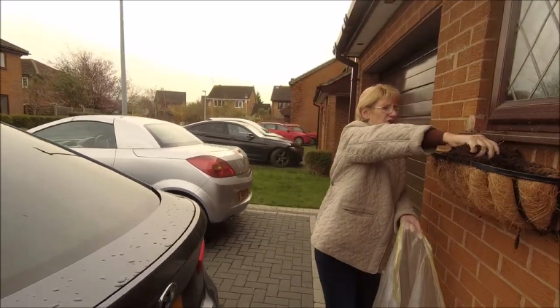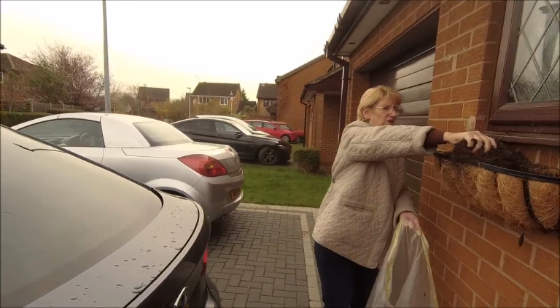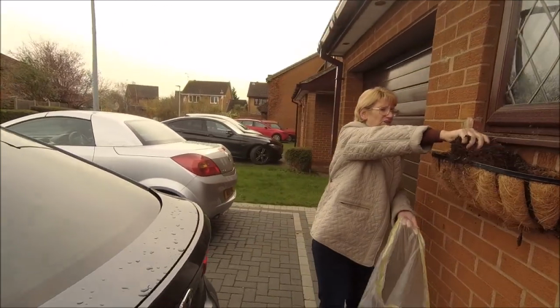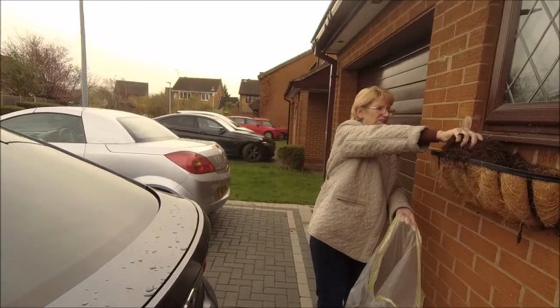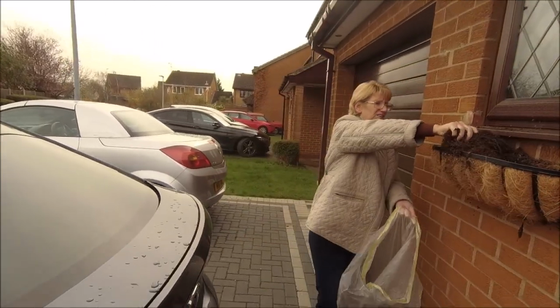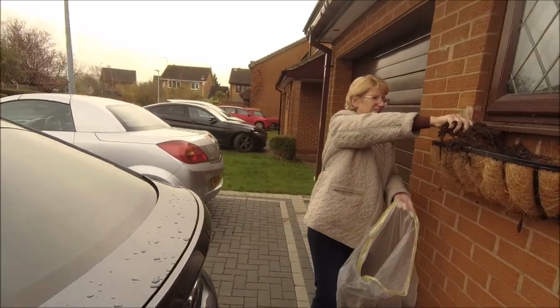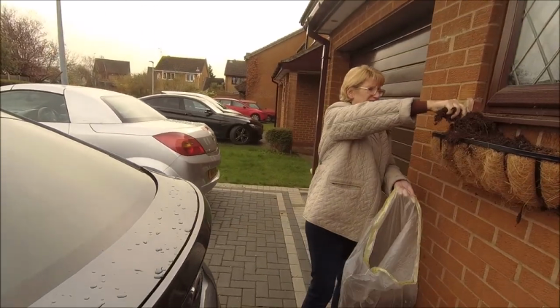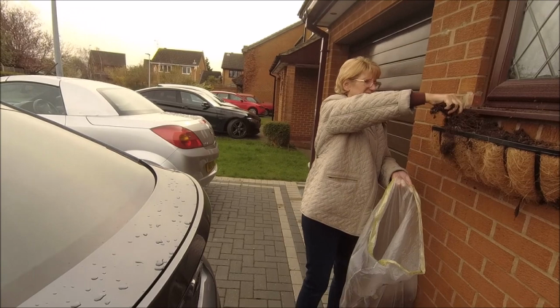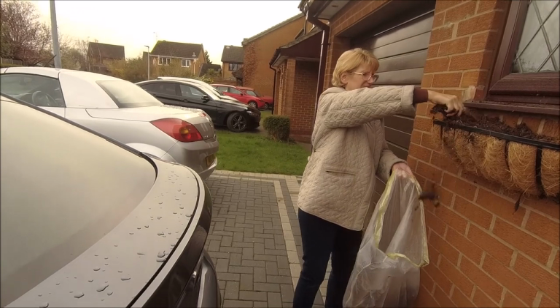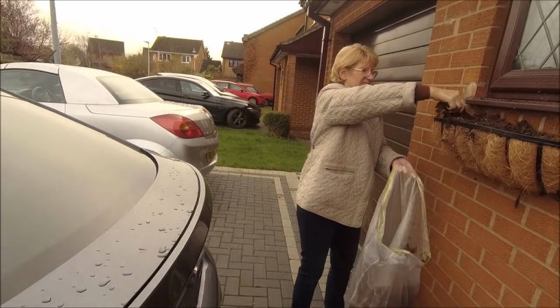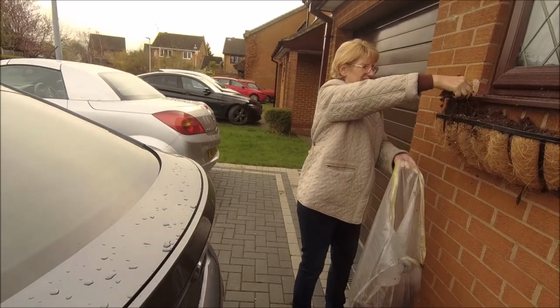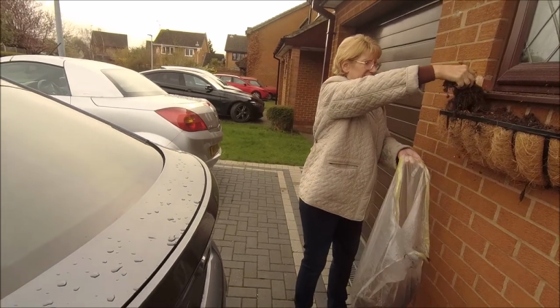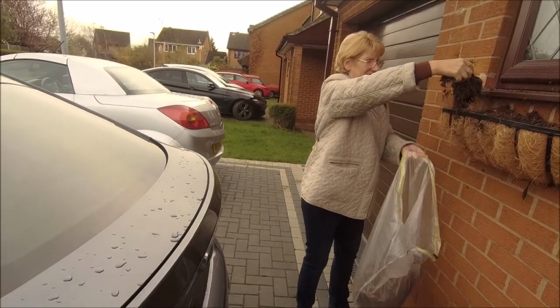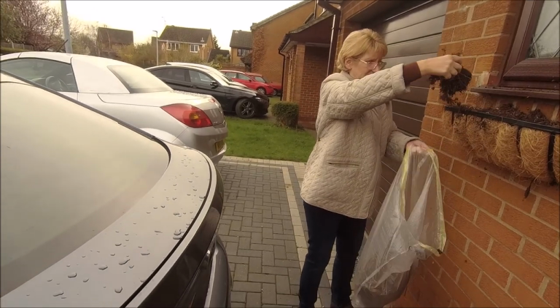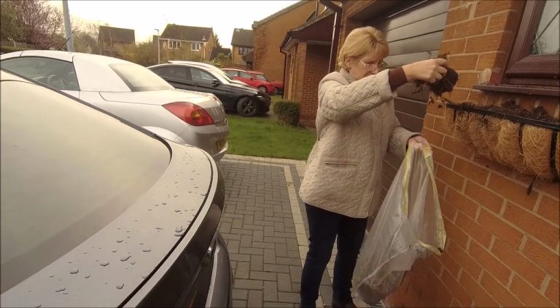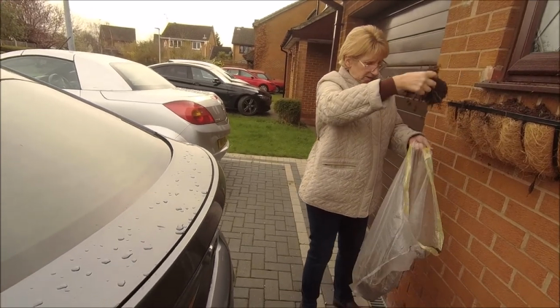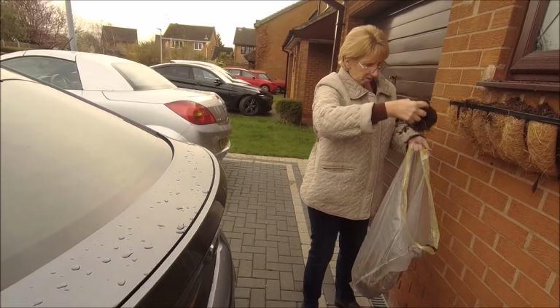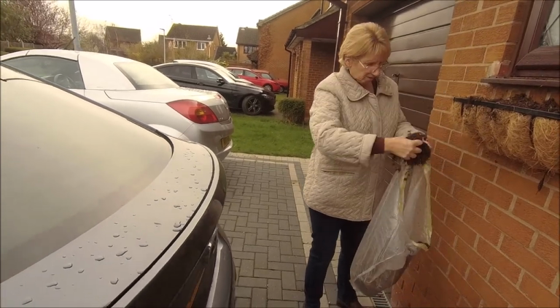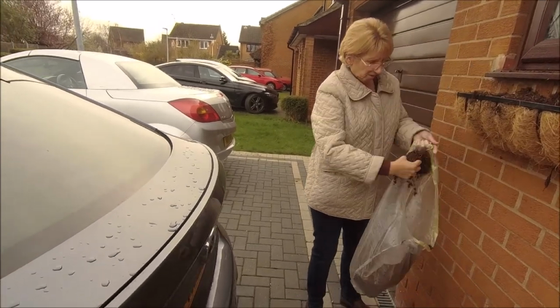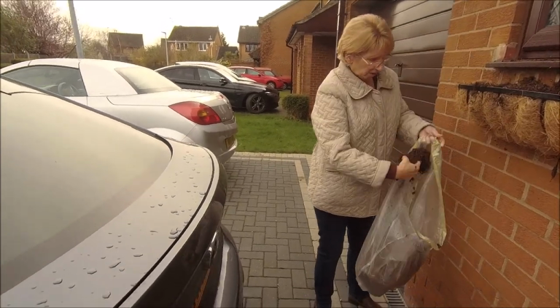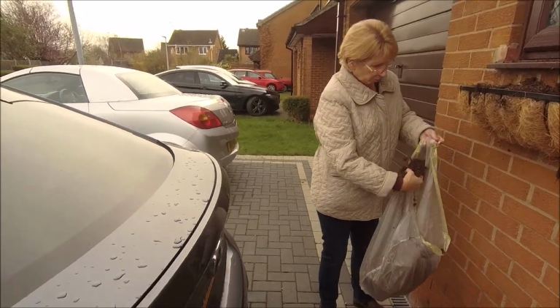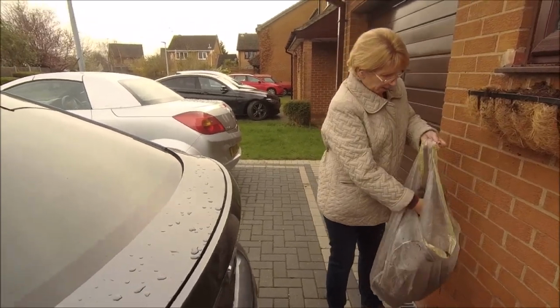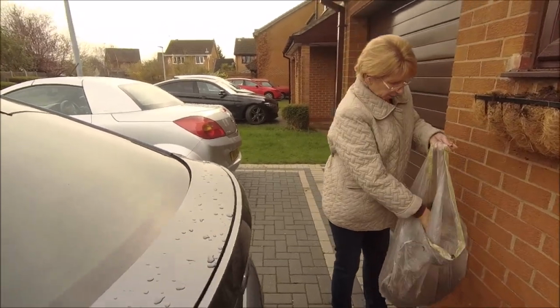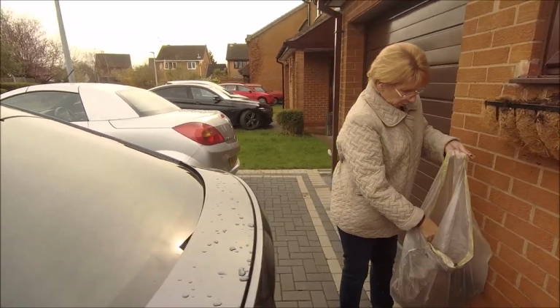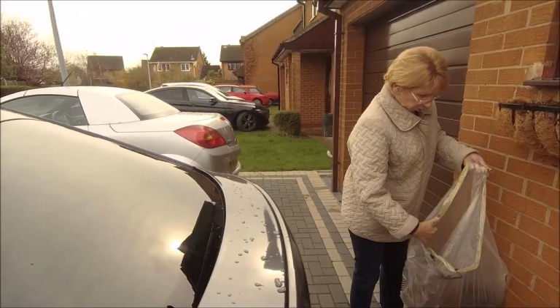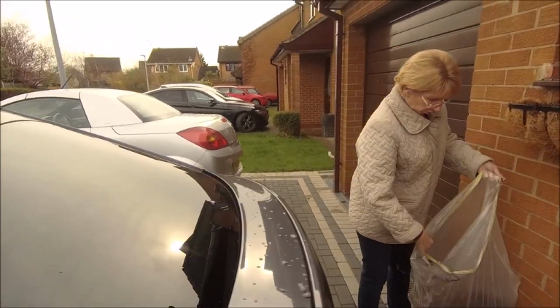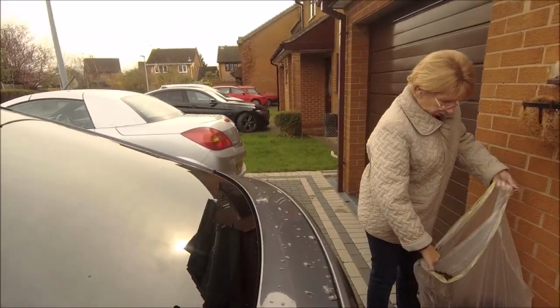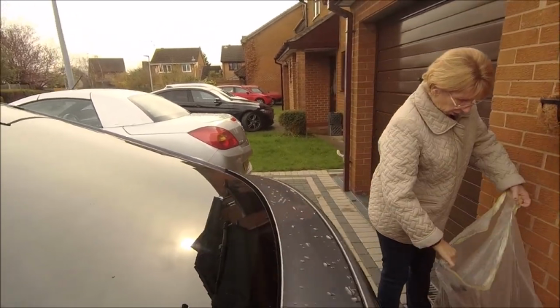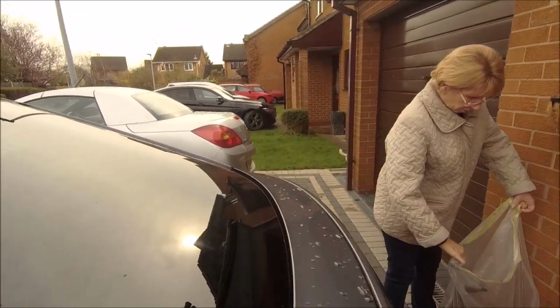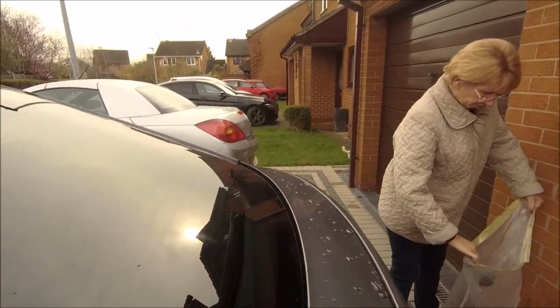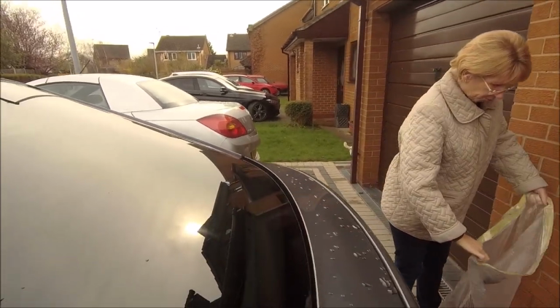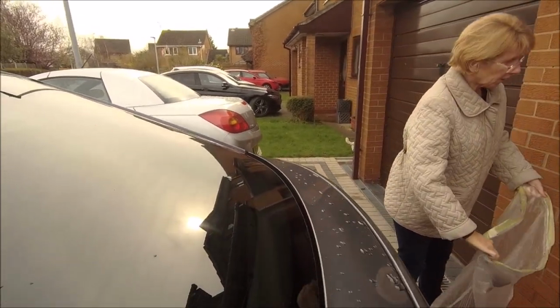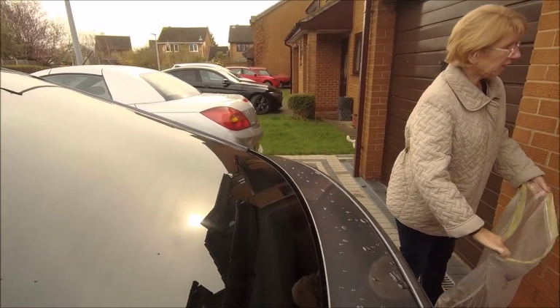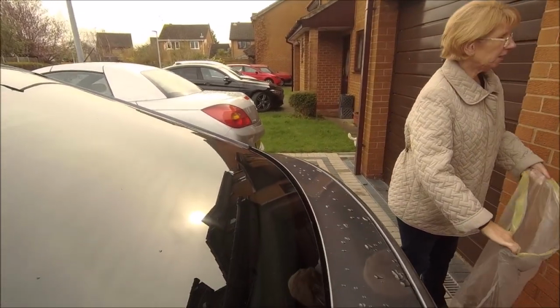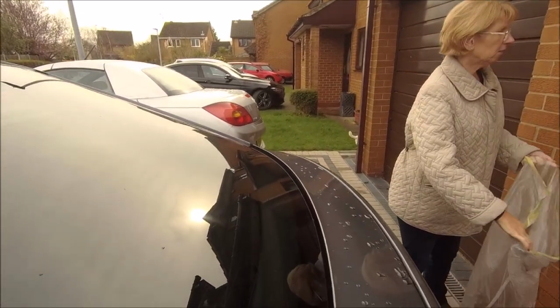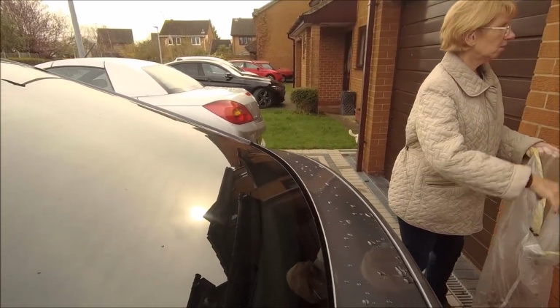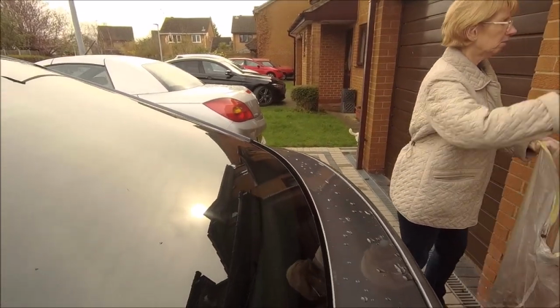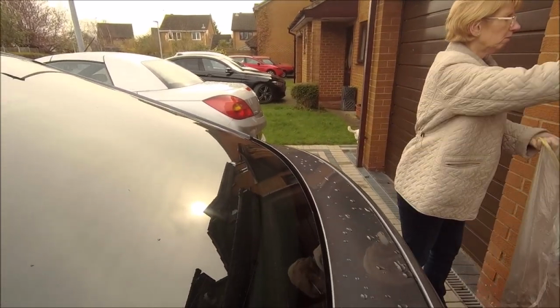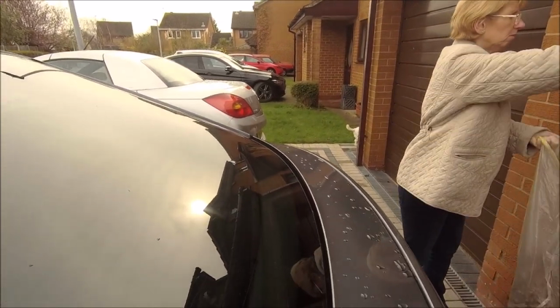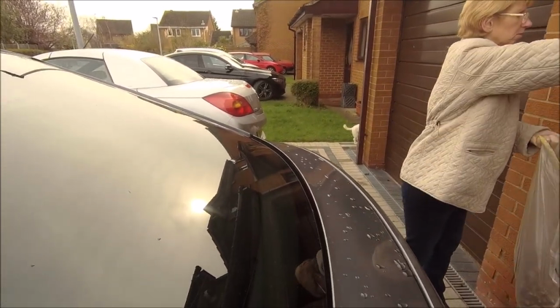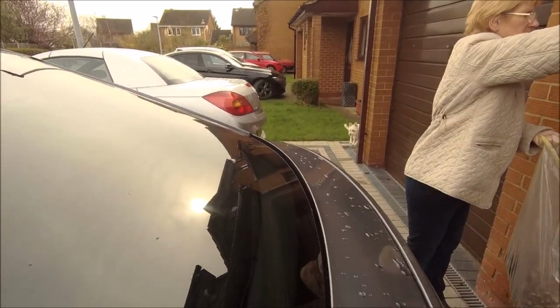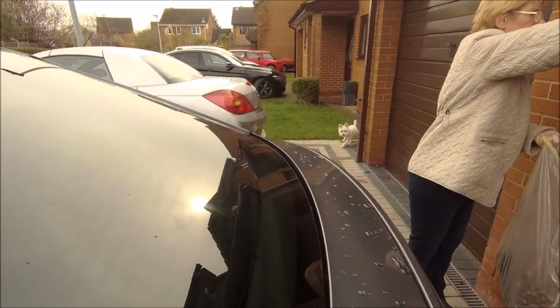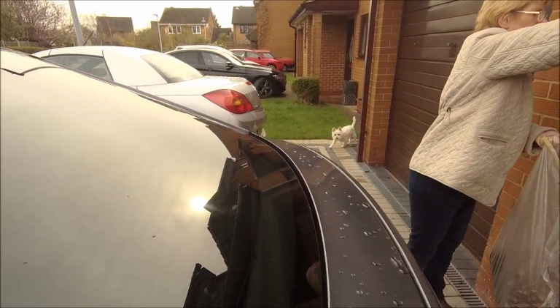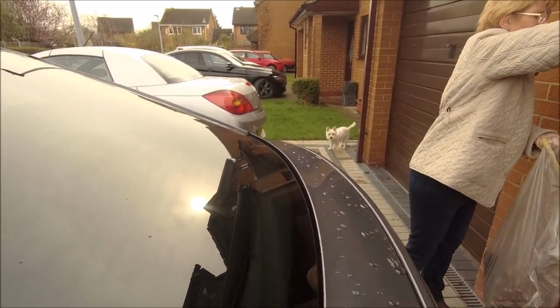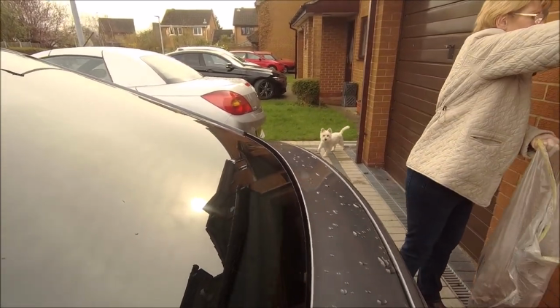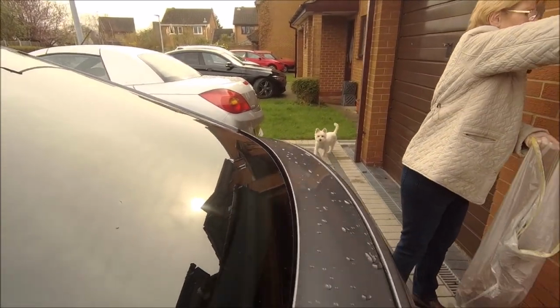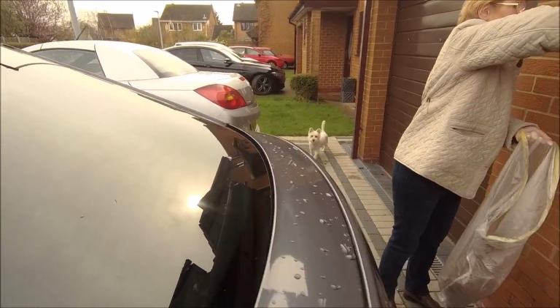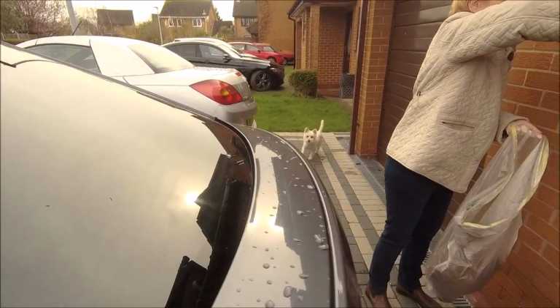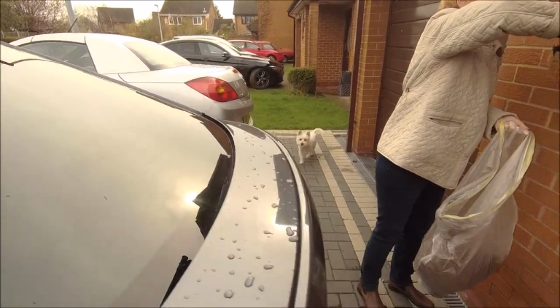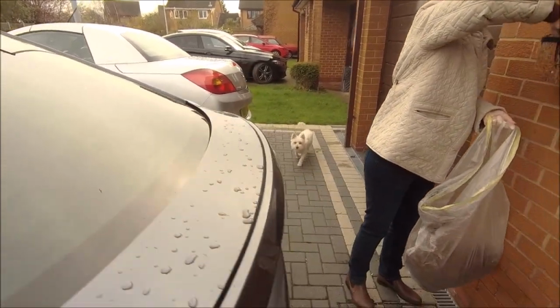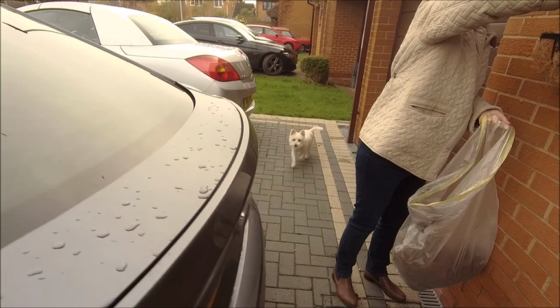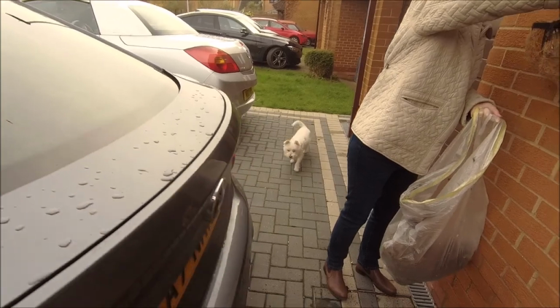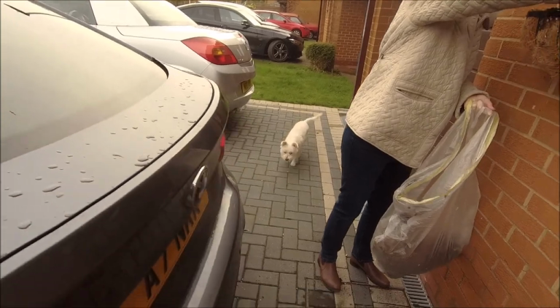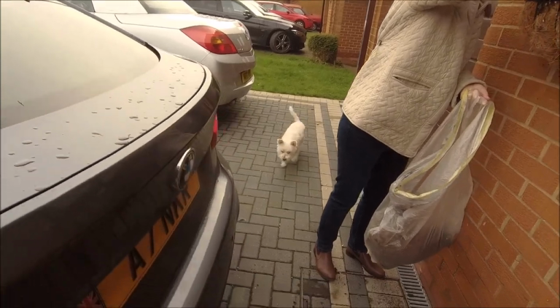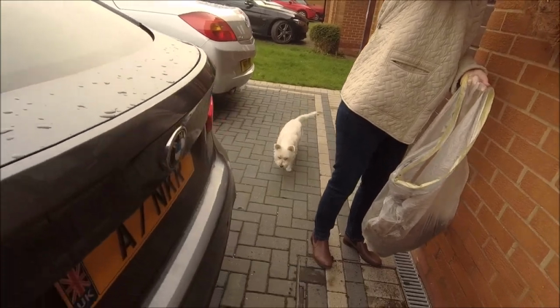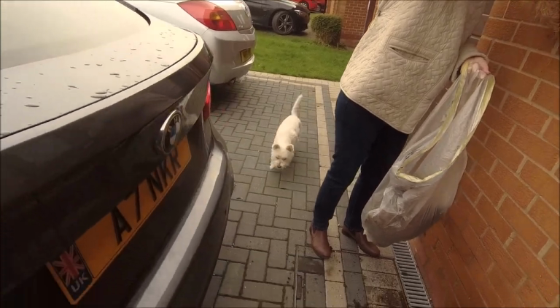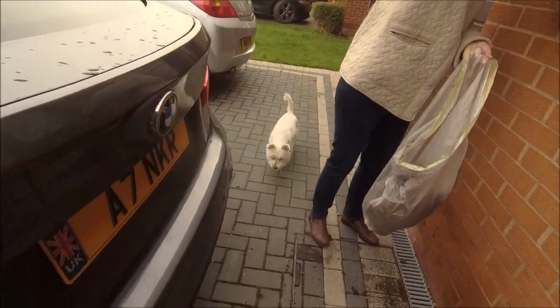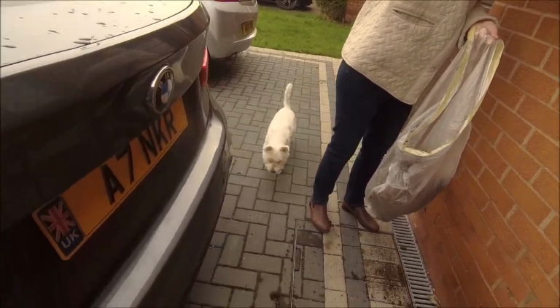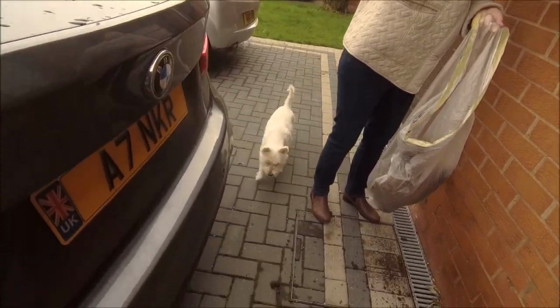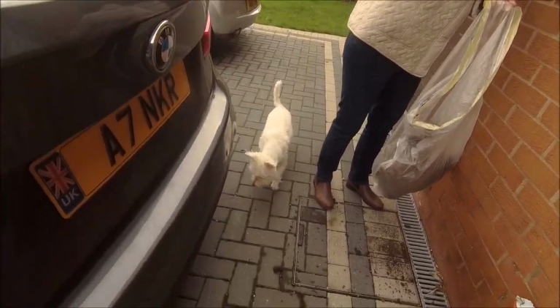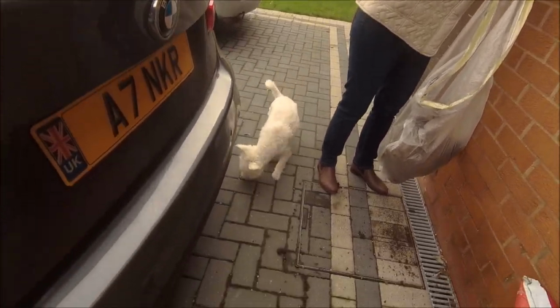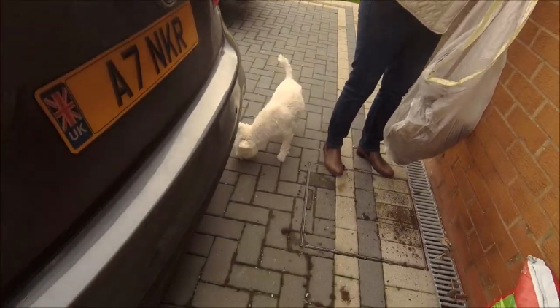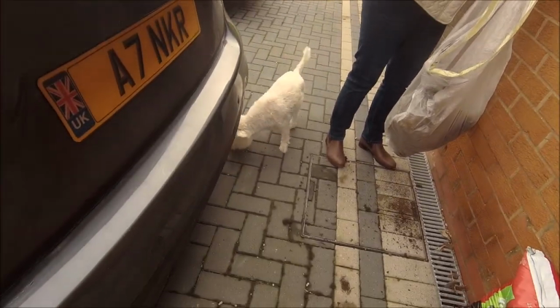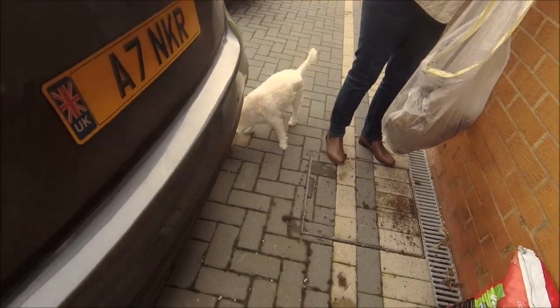Where are you going, Ted? This is anywhere I want, Ted. Where are you going? Hello.